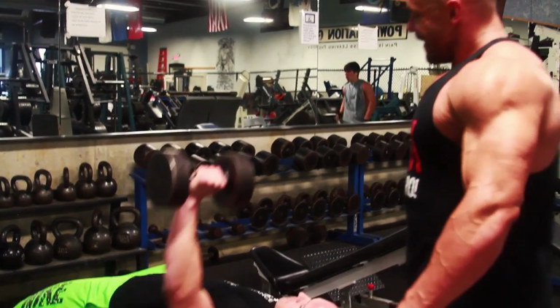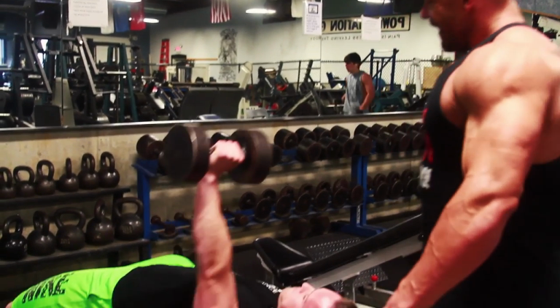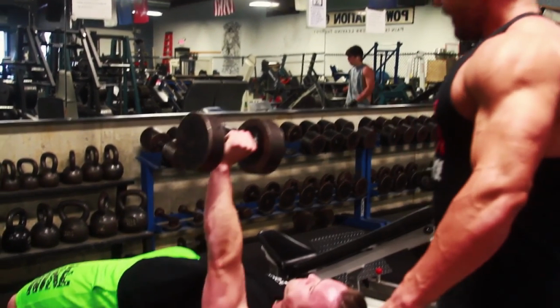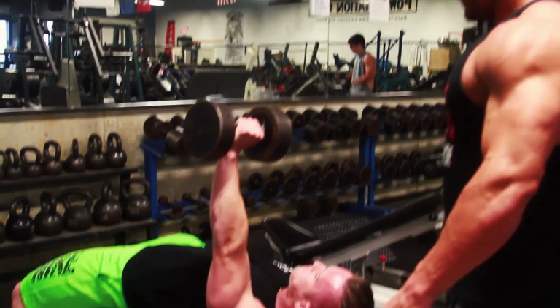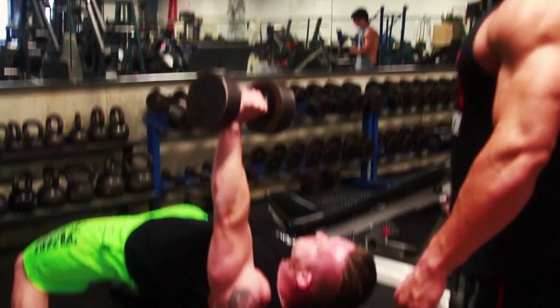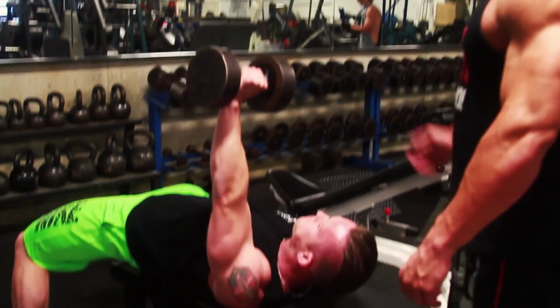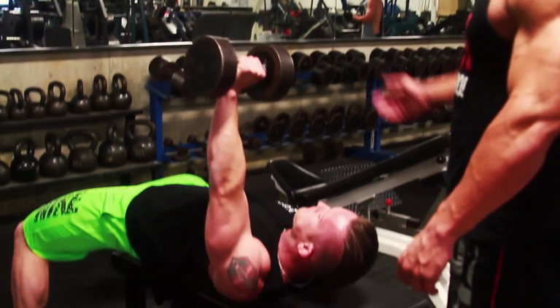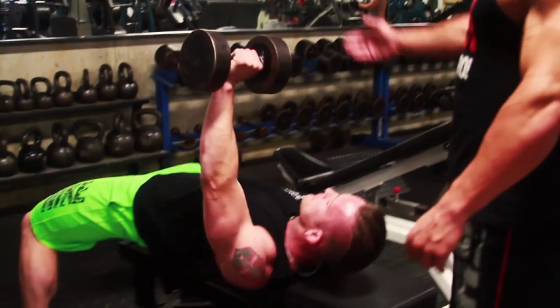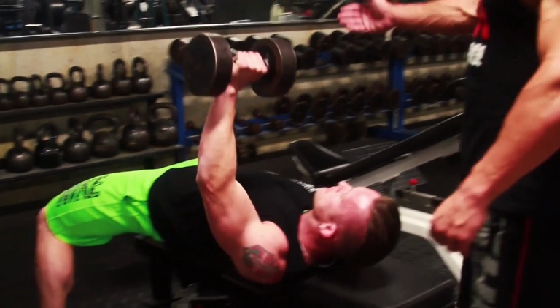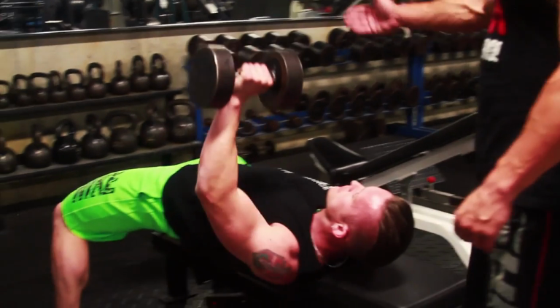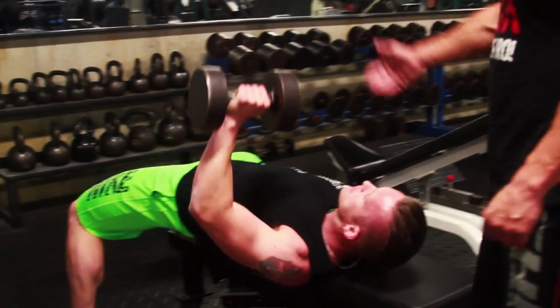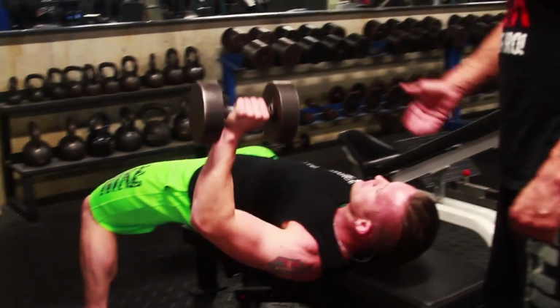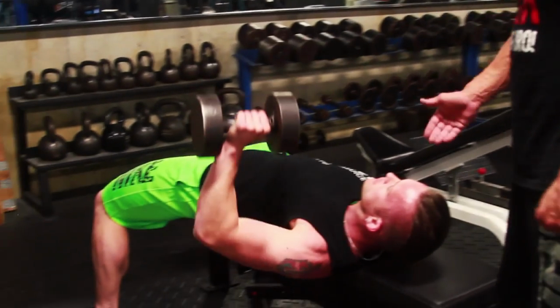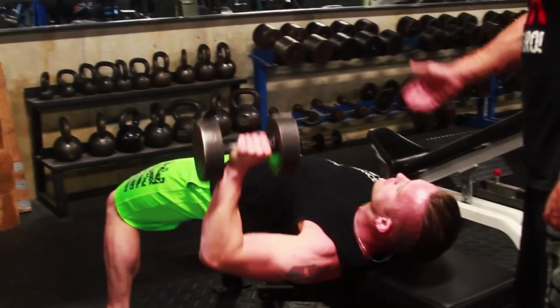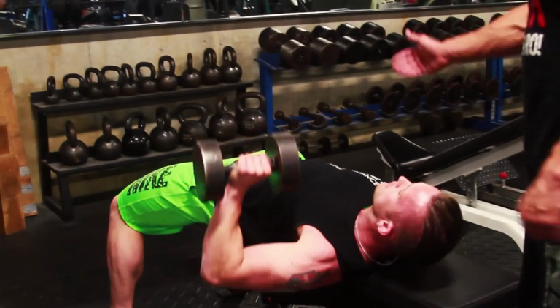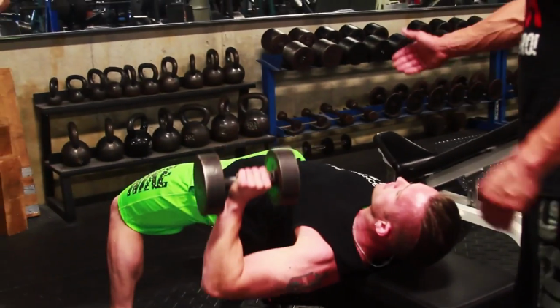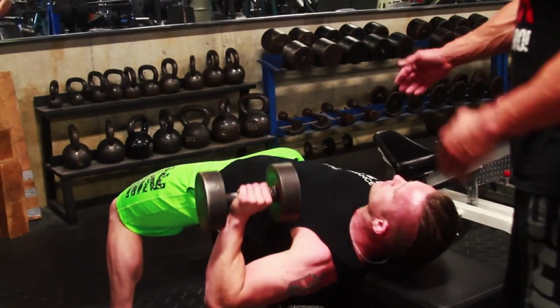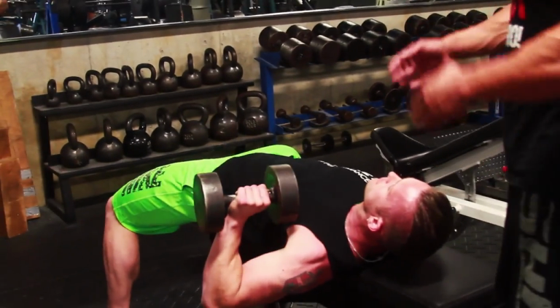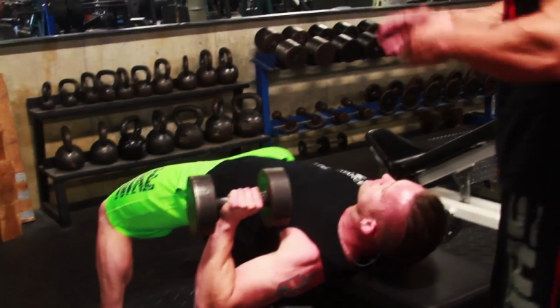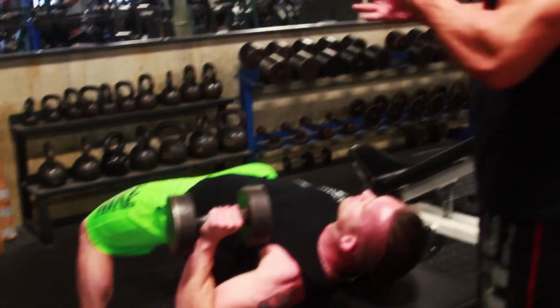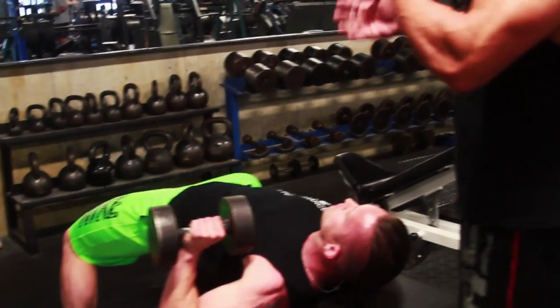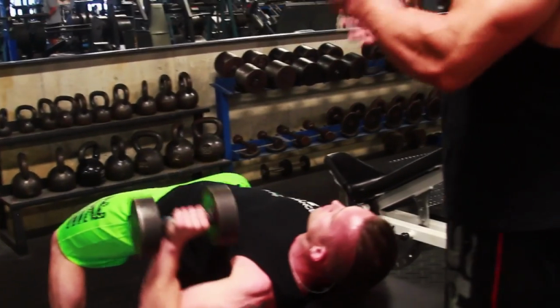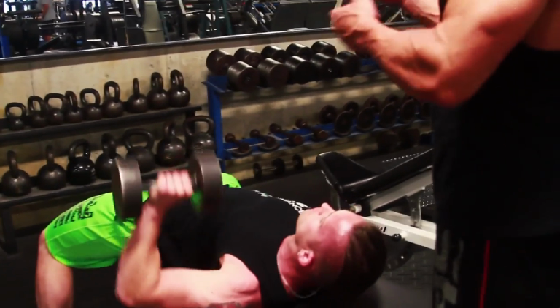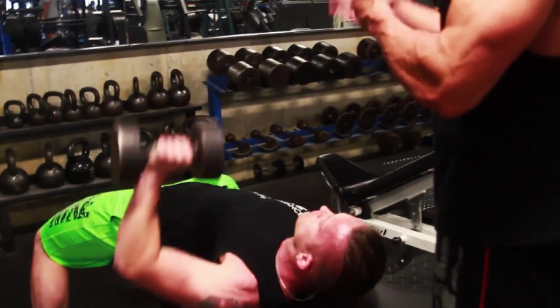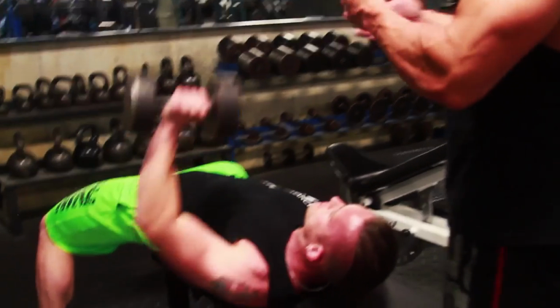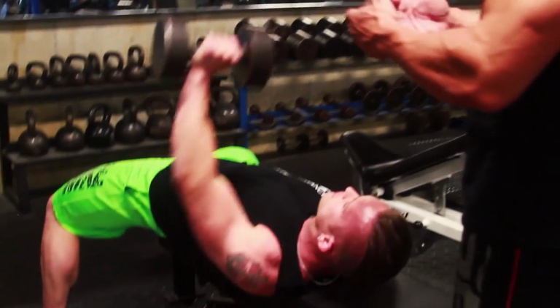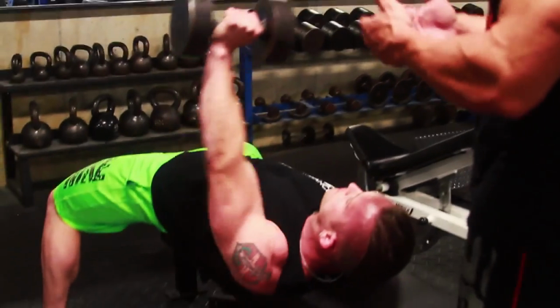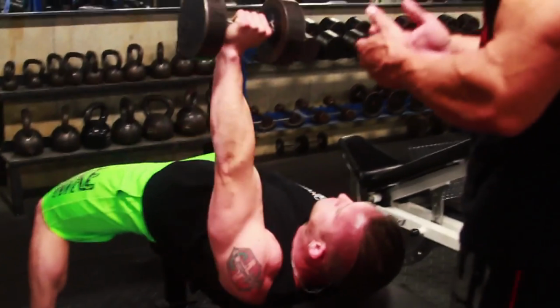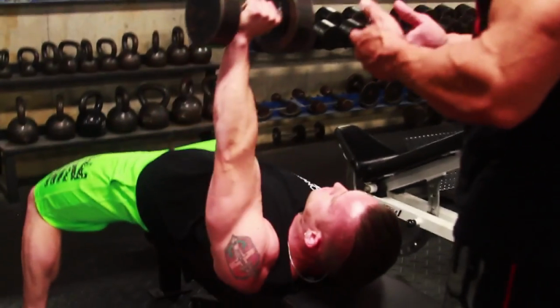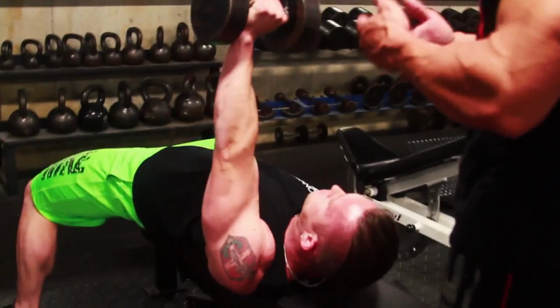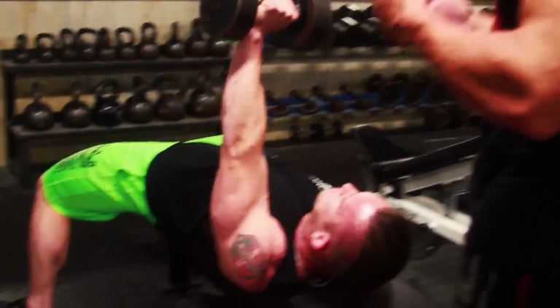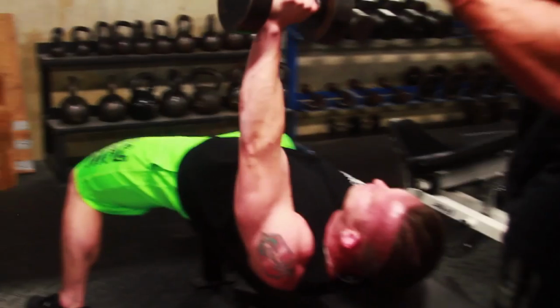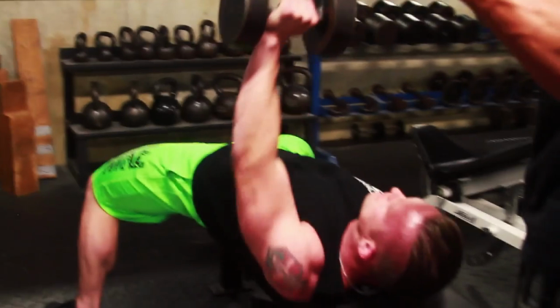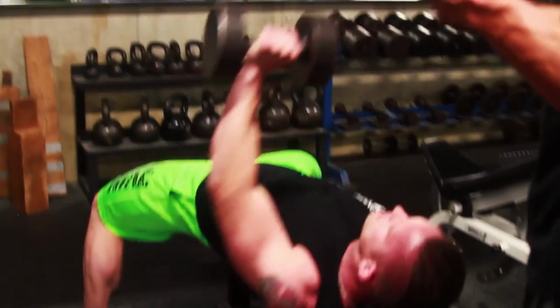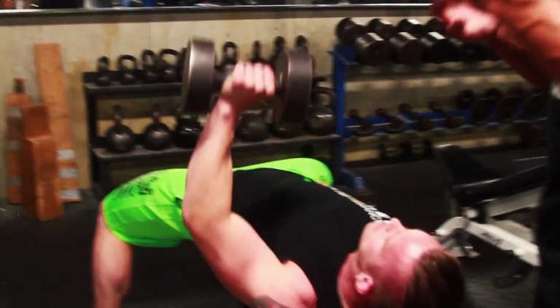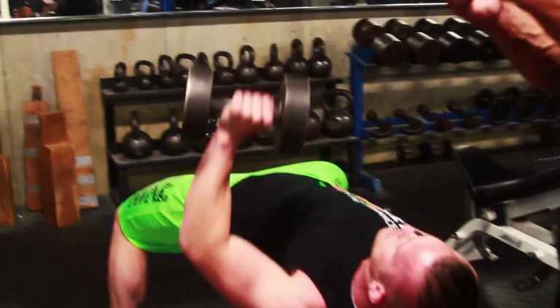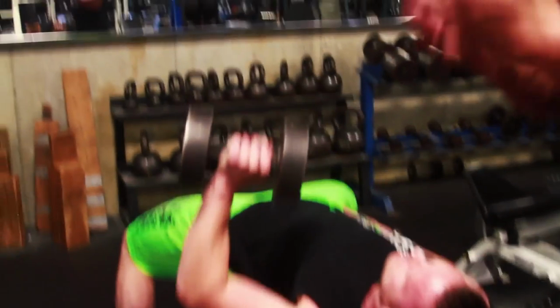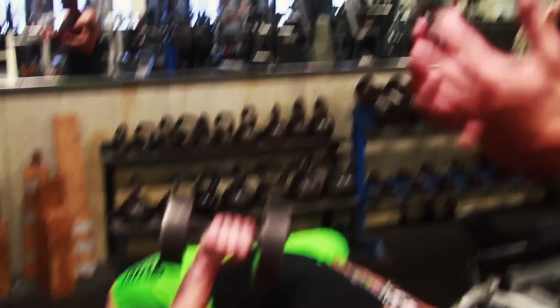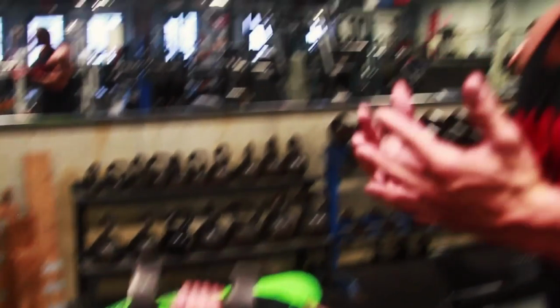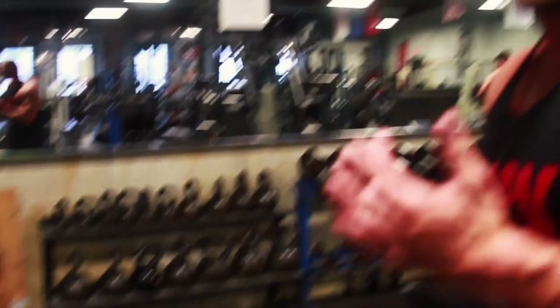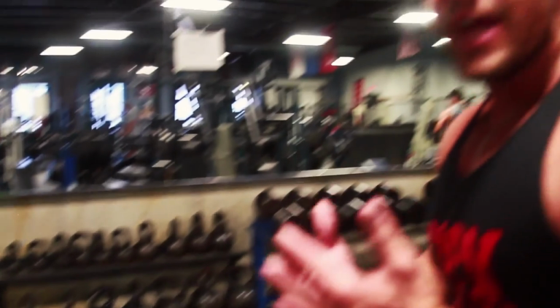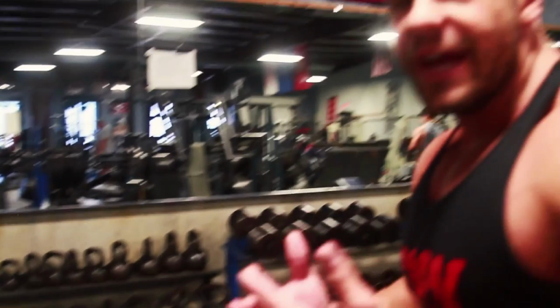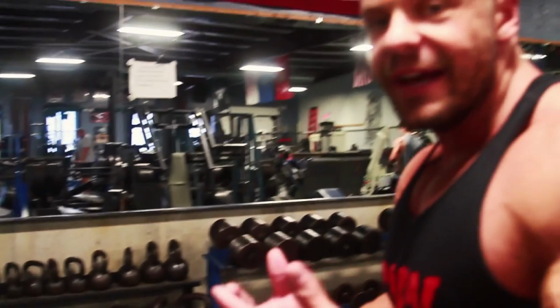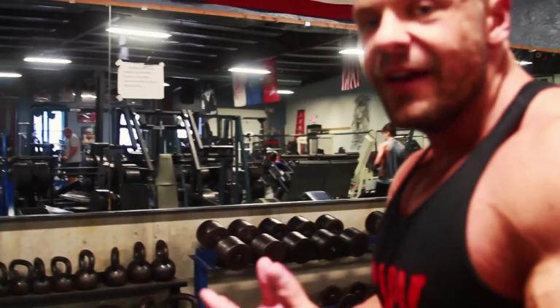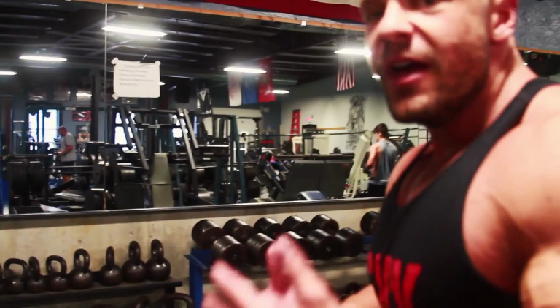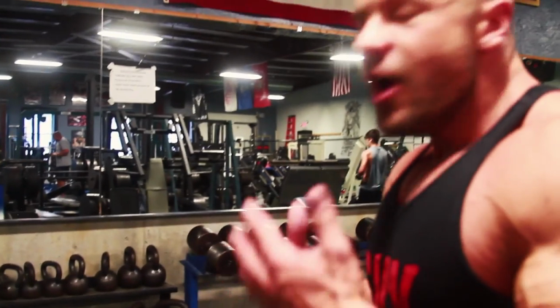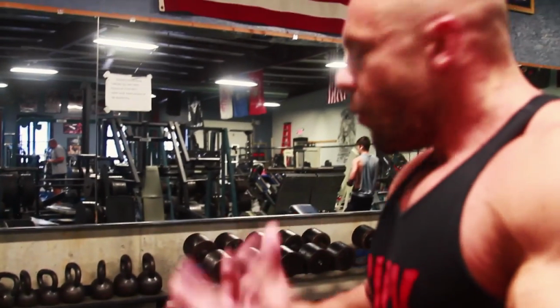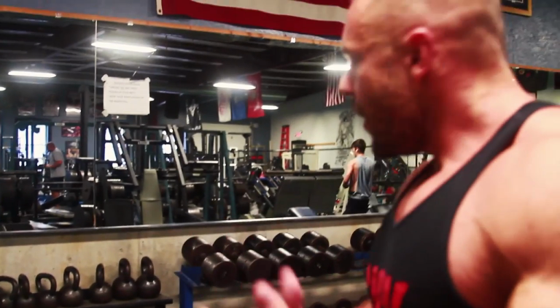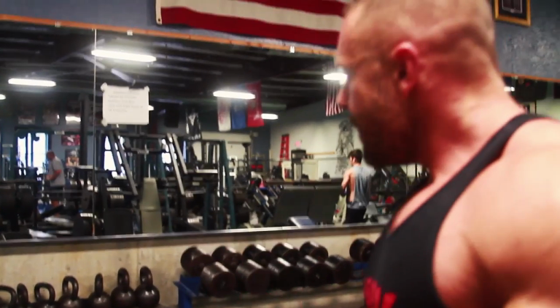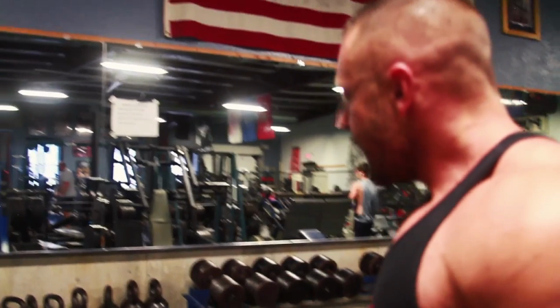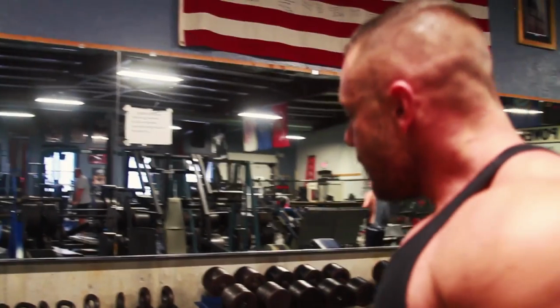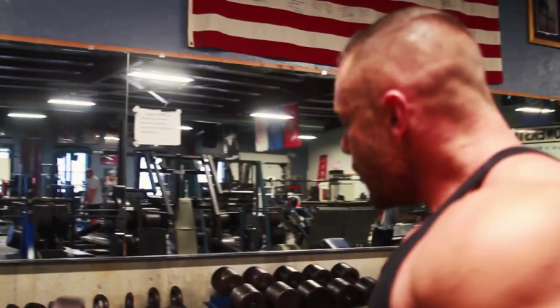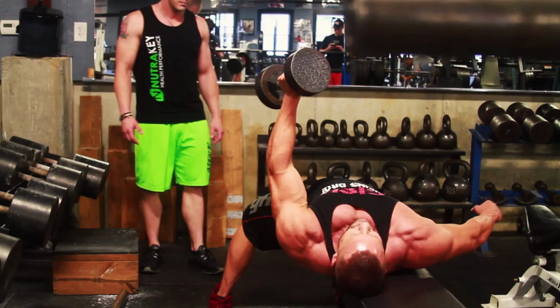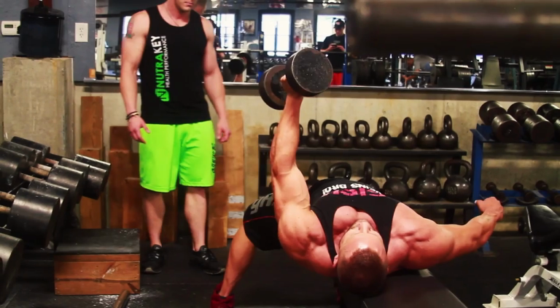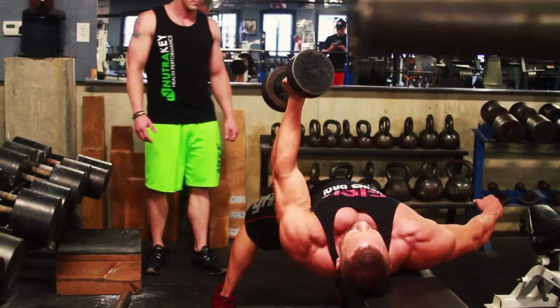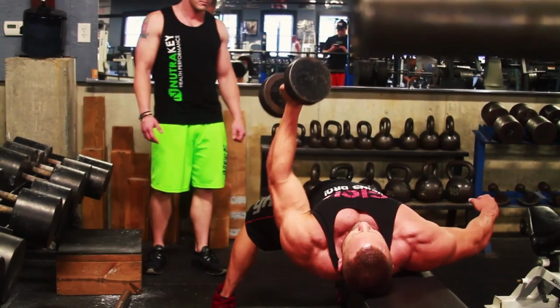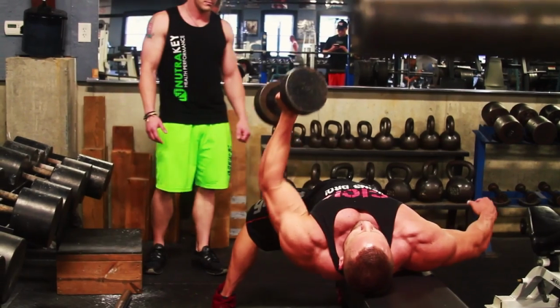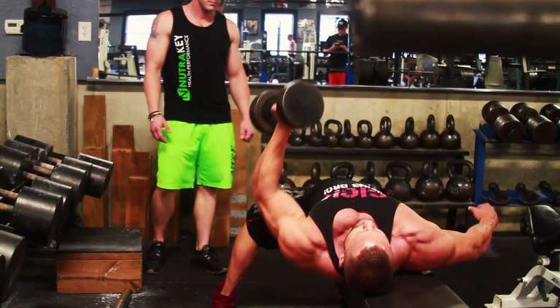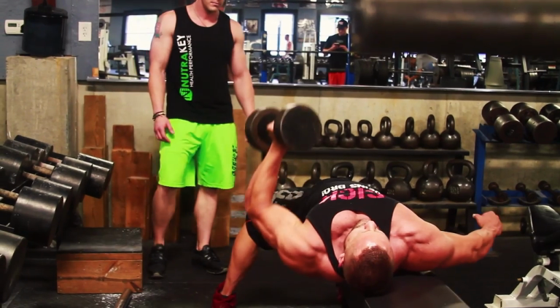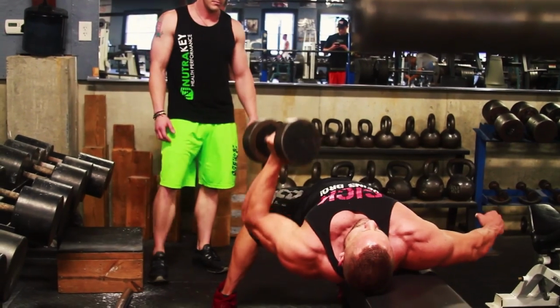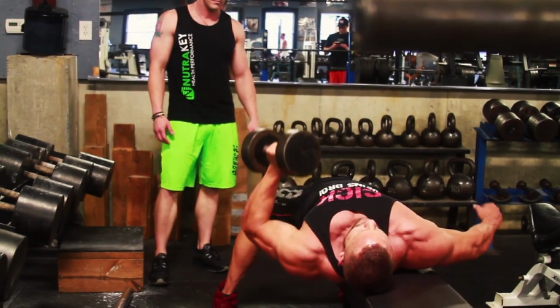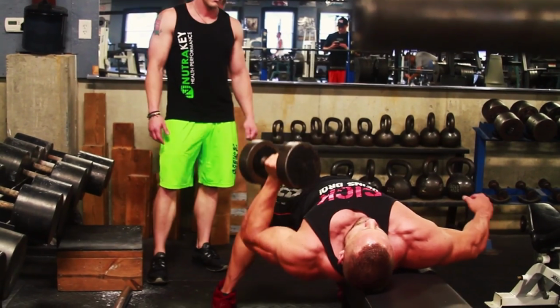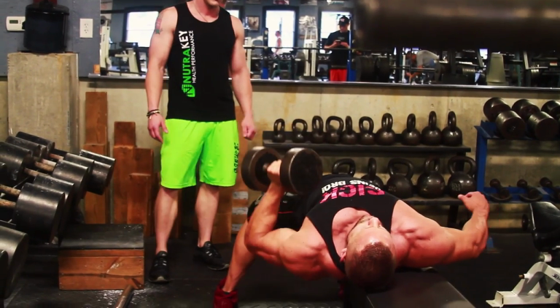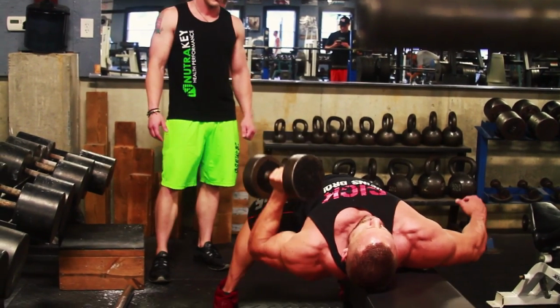It's all one big chain. The body is not individual parts — the body is one big moving chain.